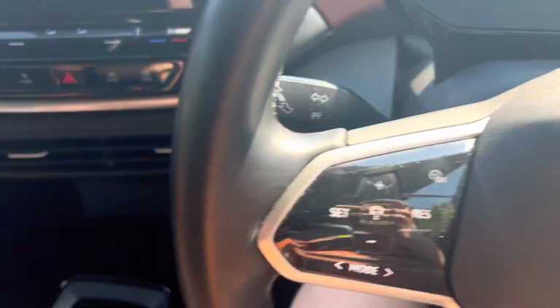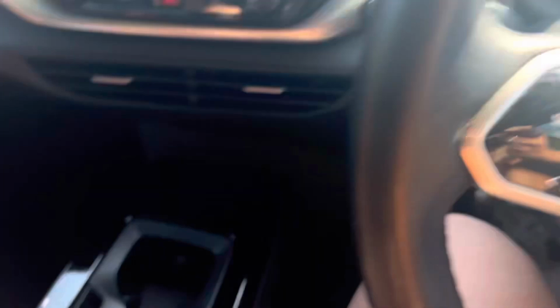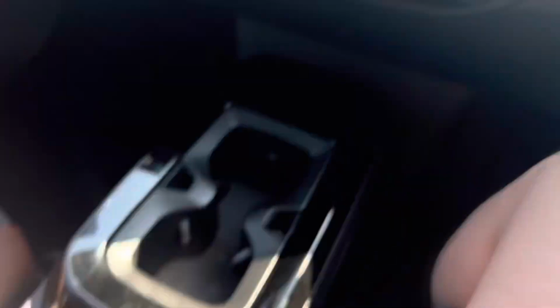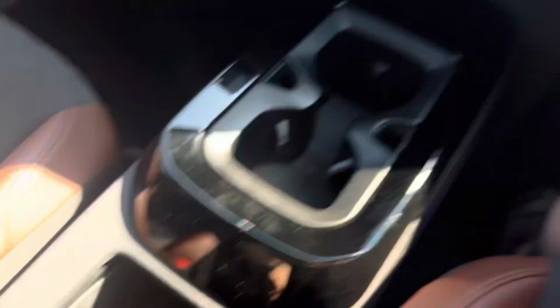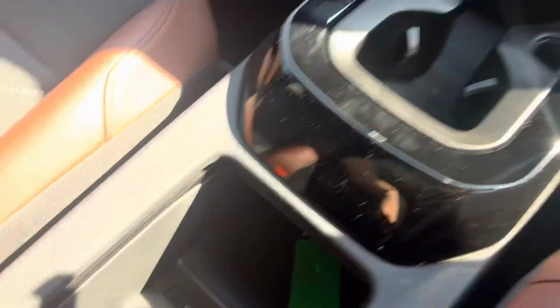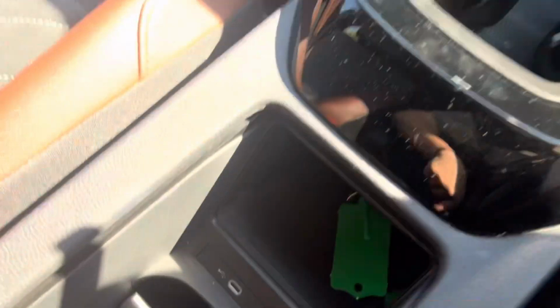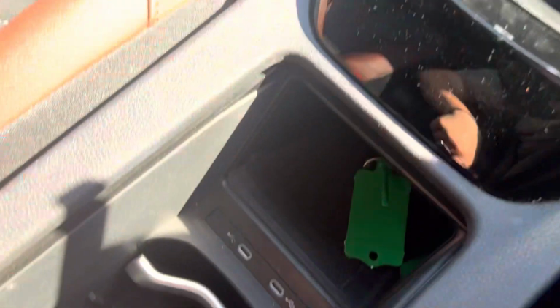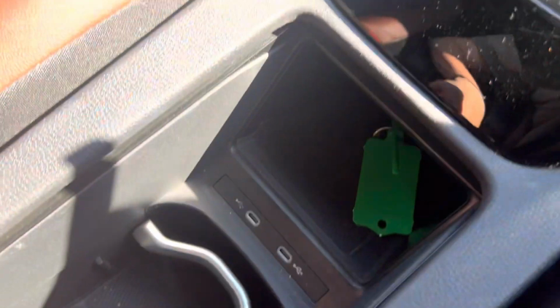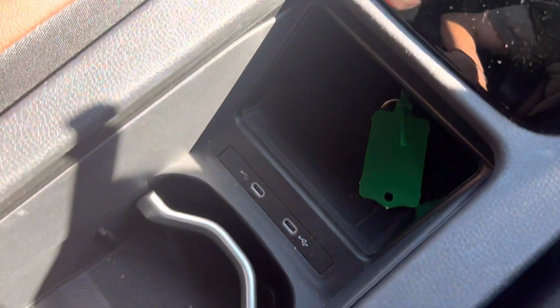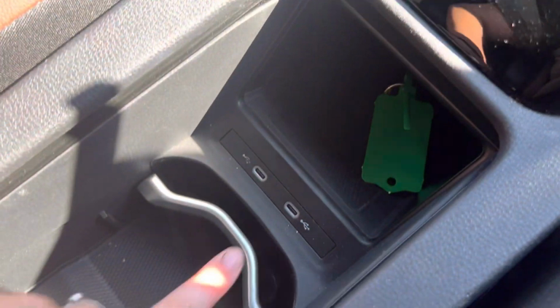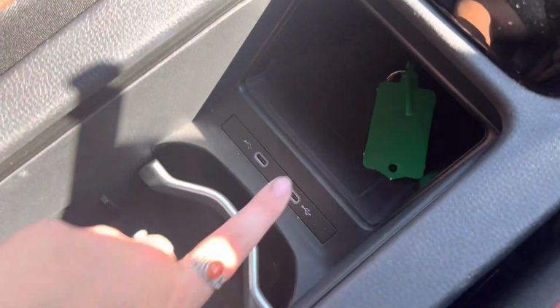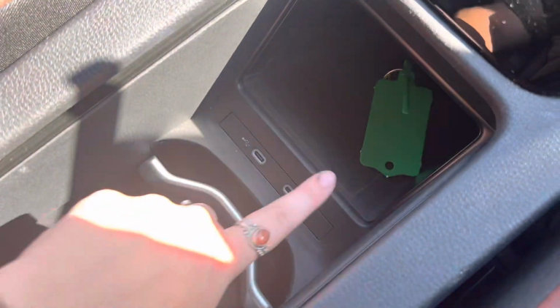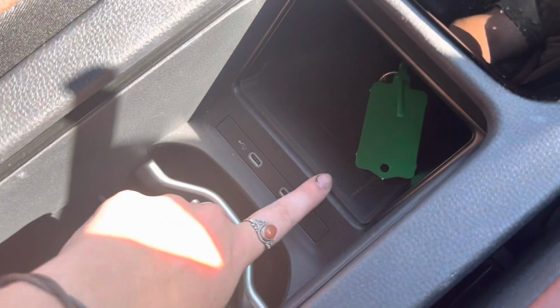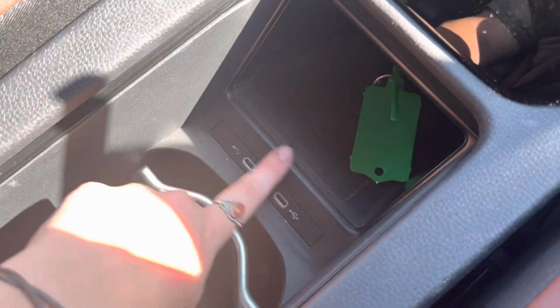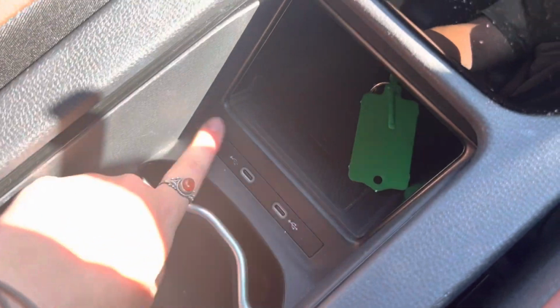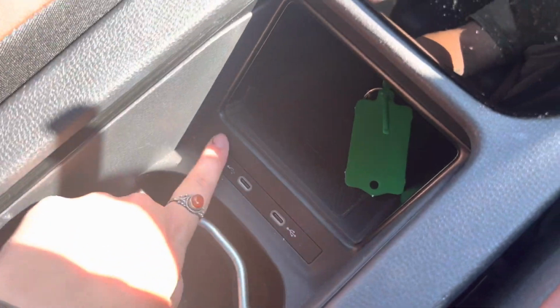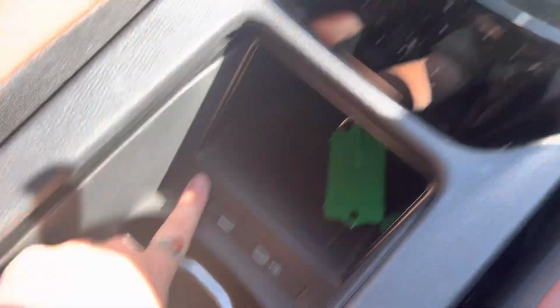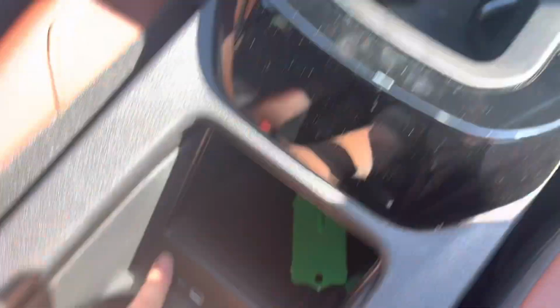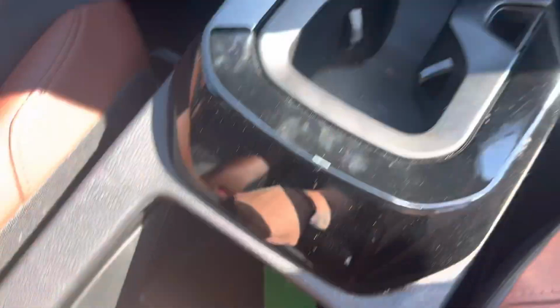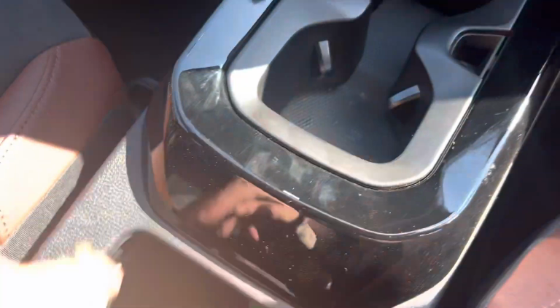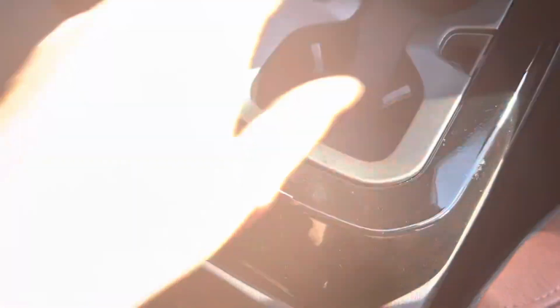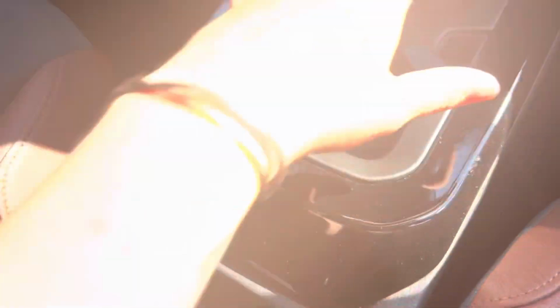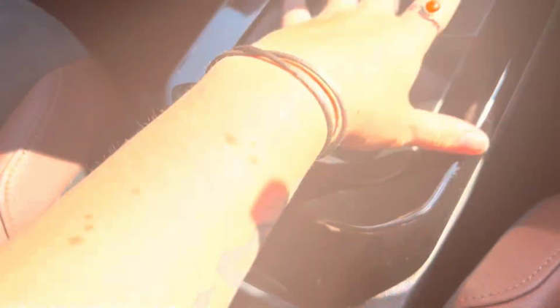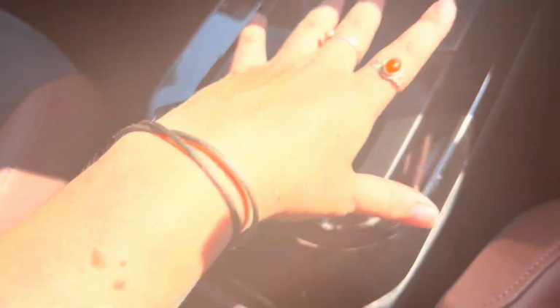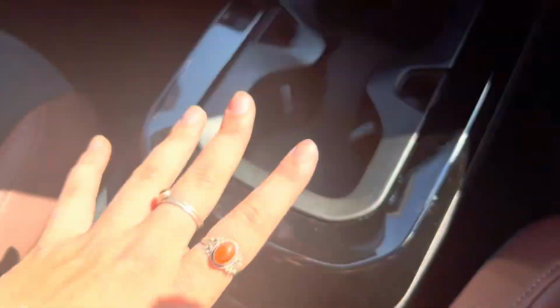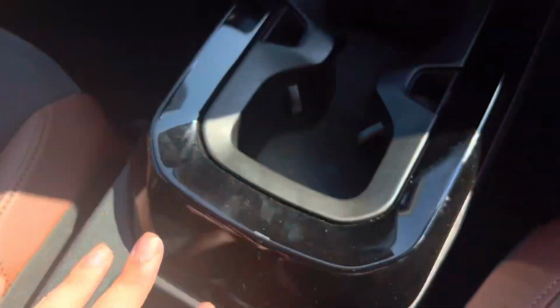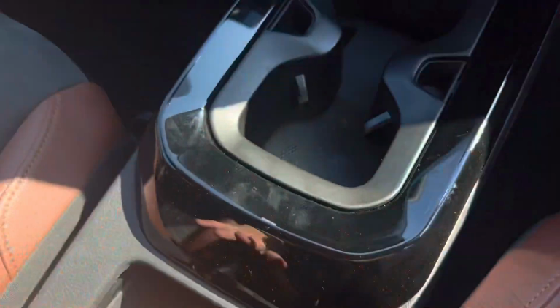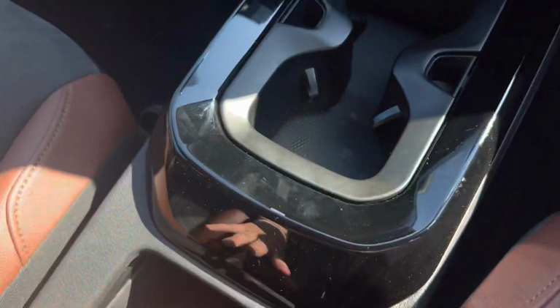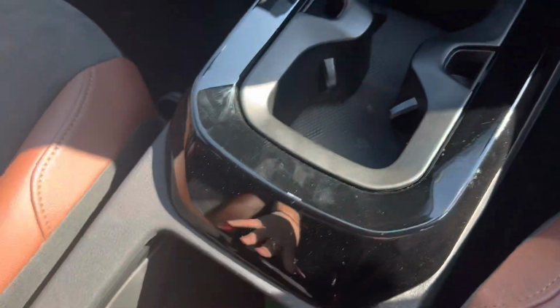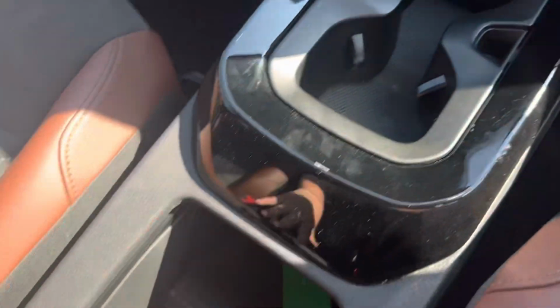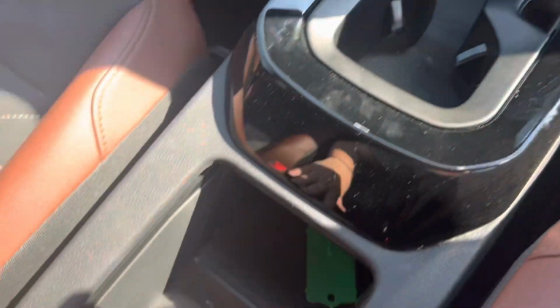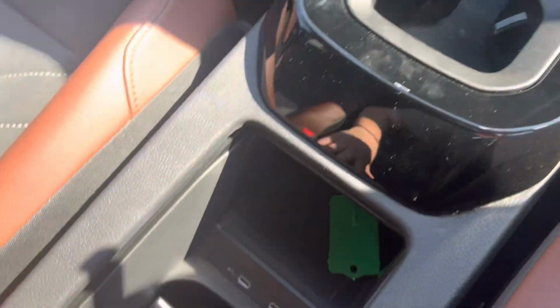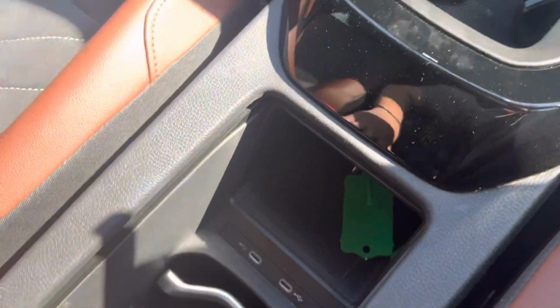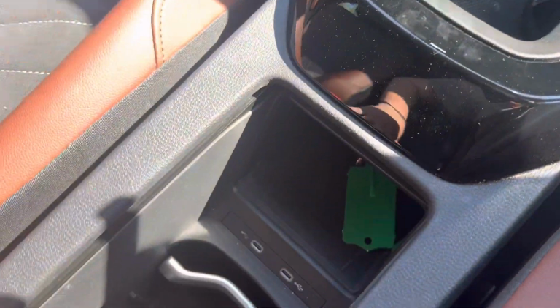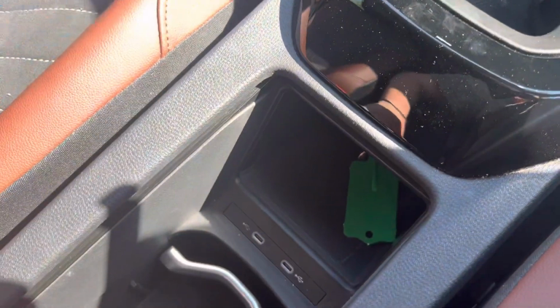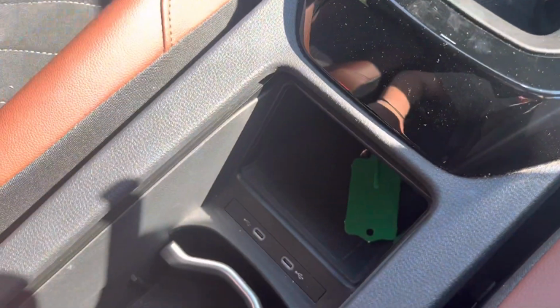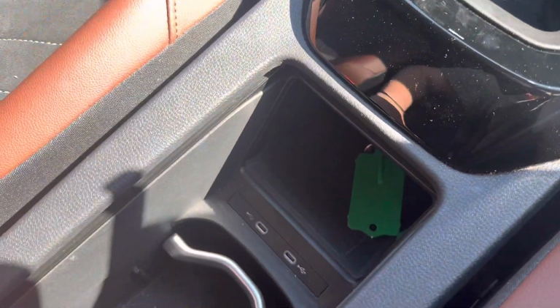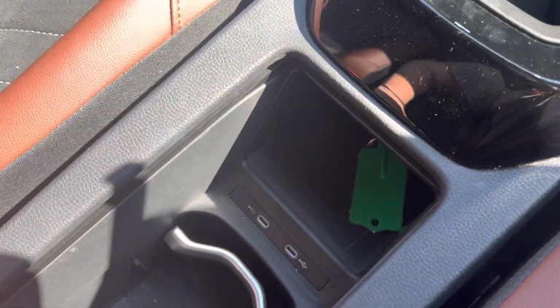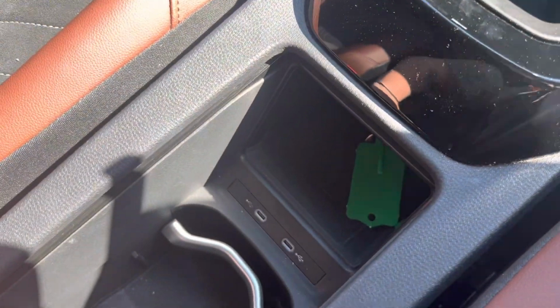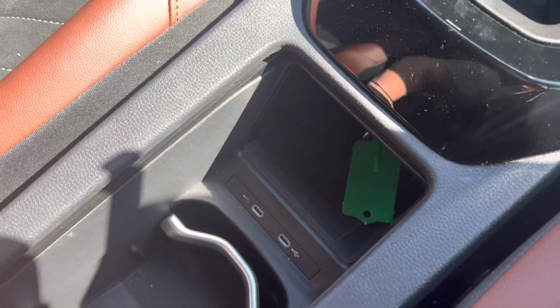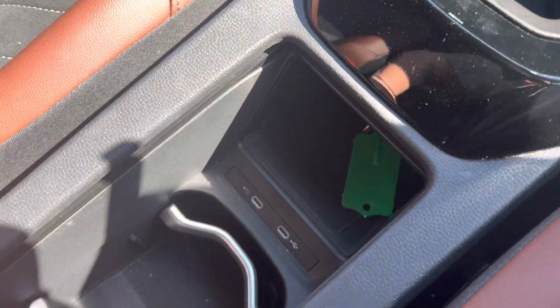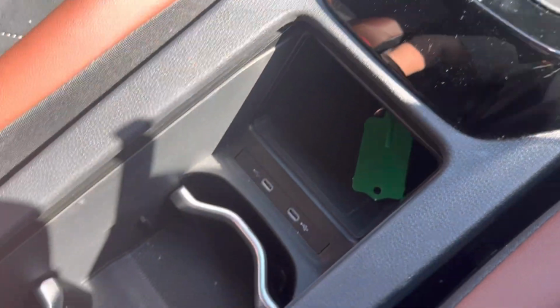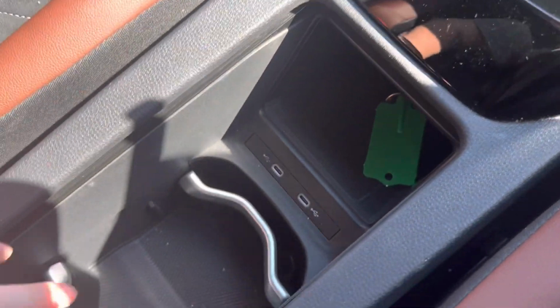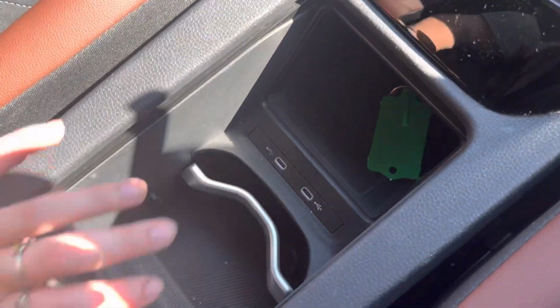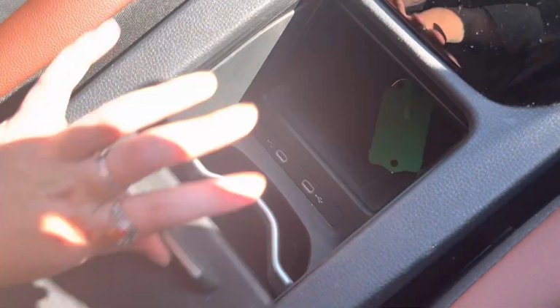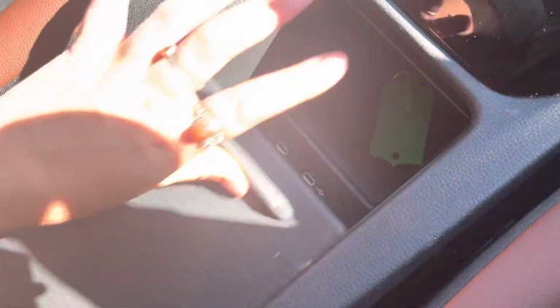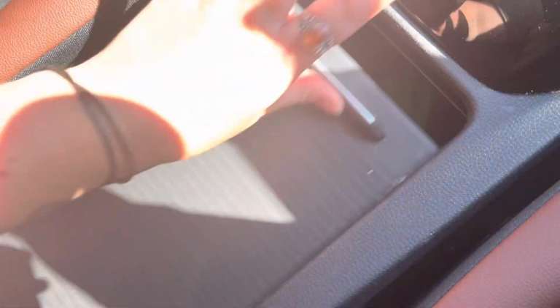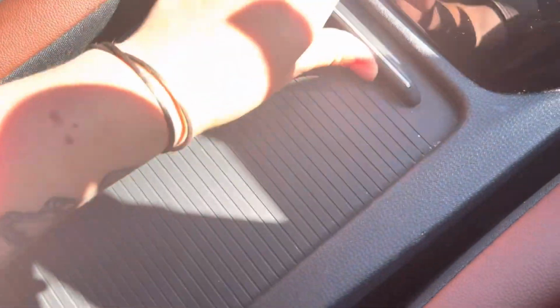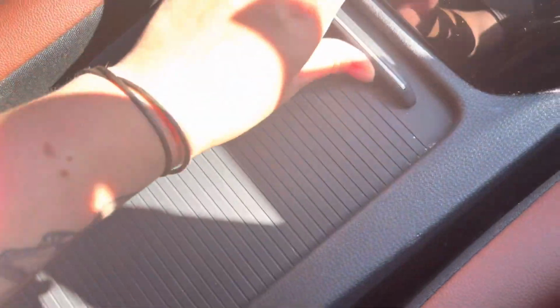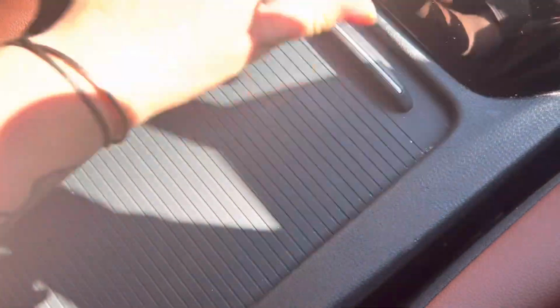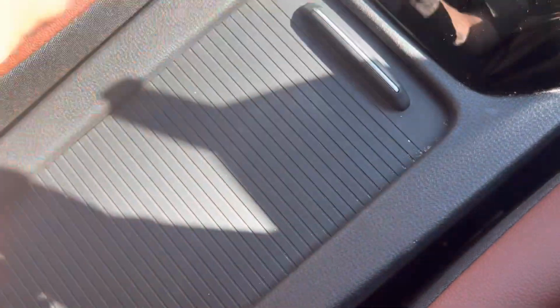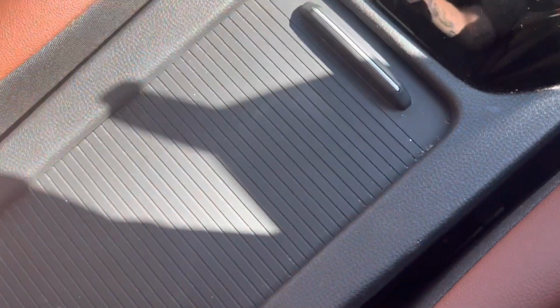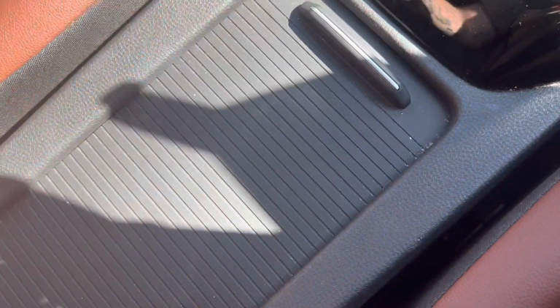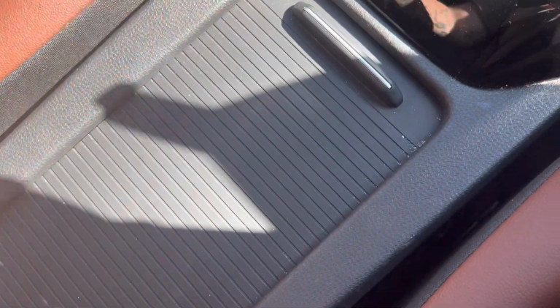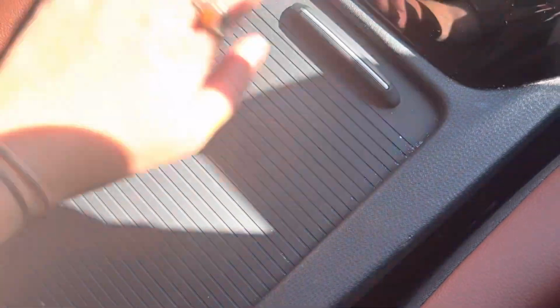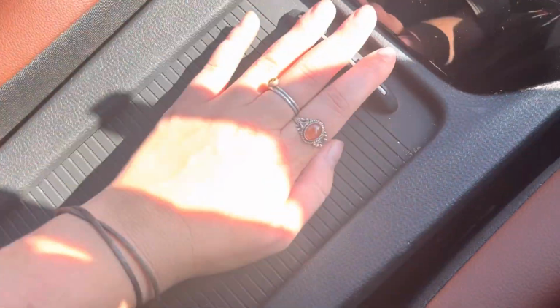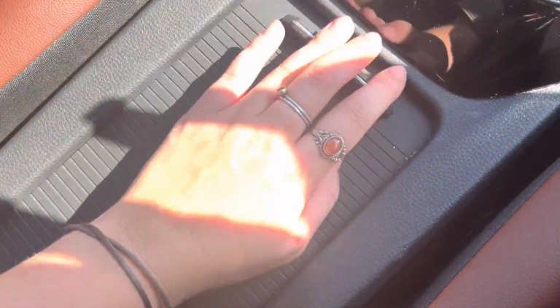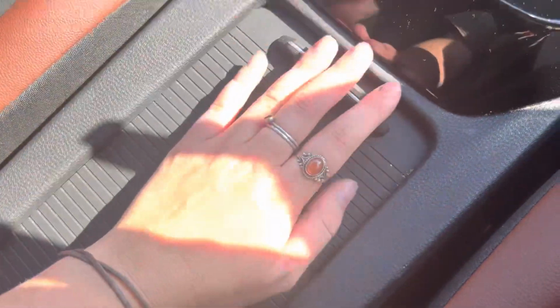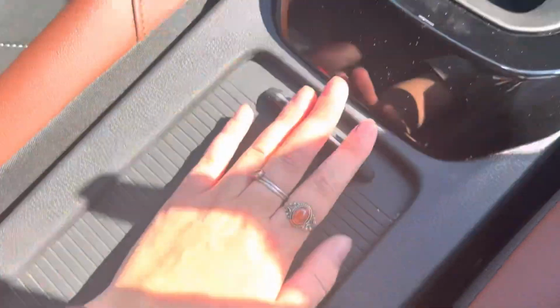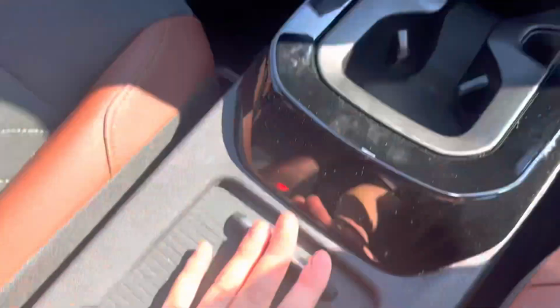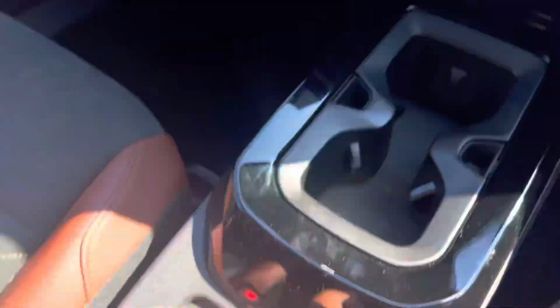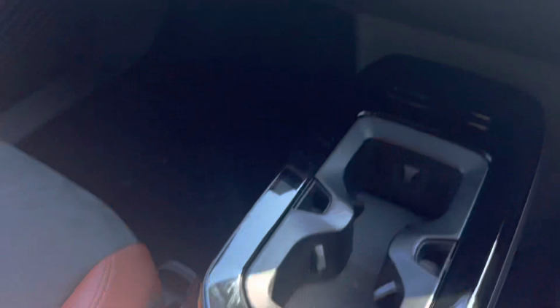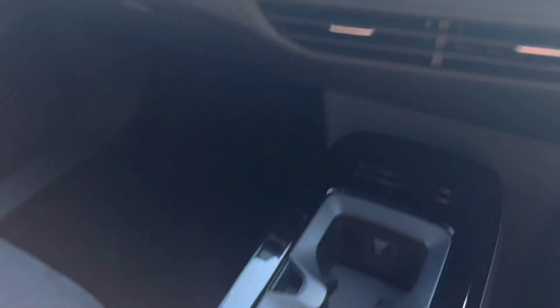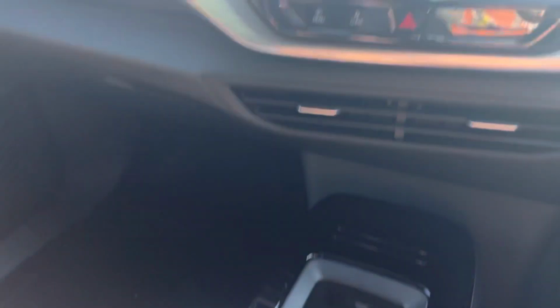We have two charge ports down here and some different cup holders which you can also cover over if you would like.